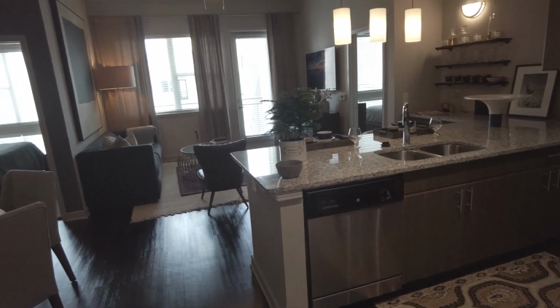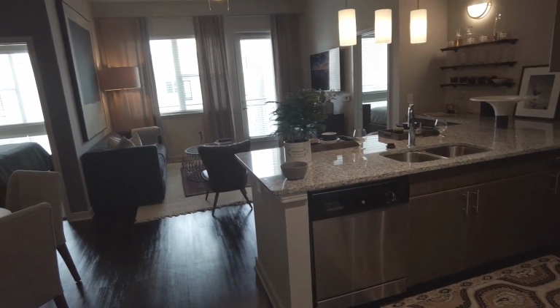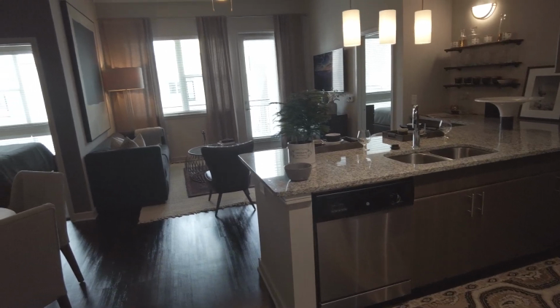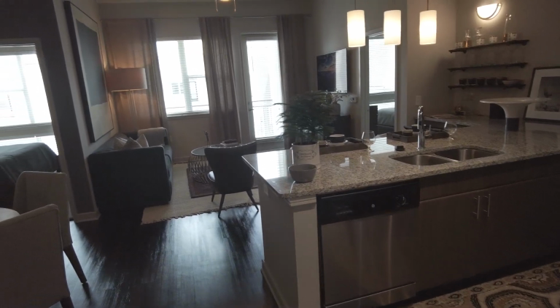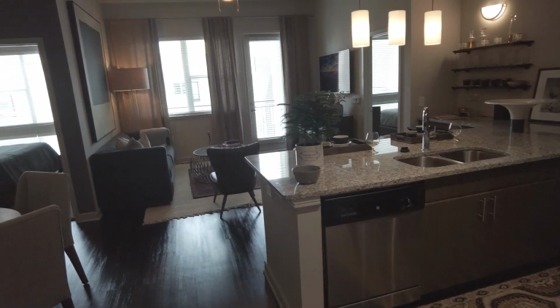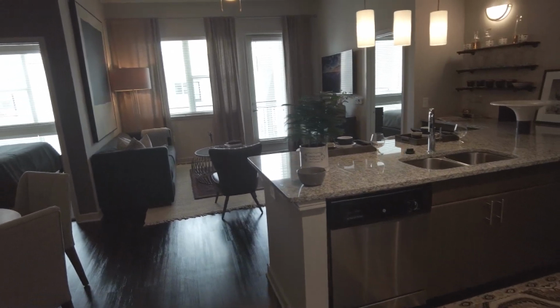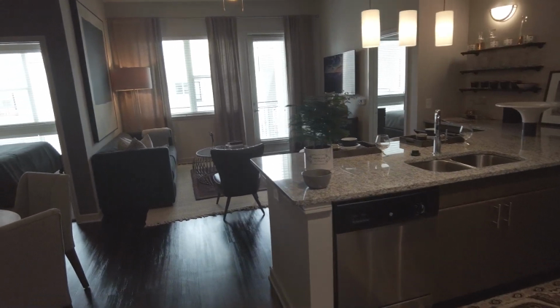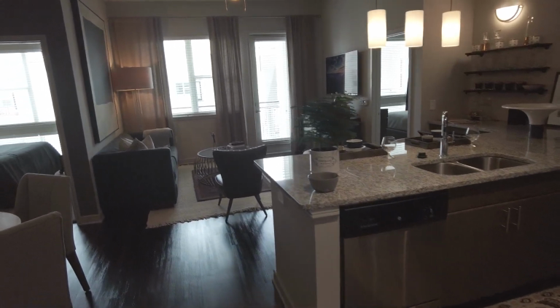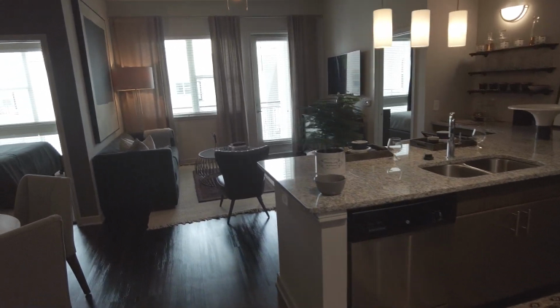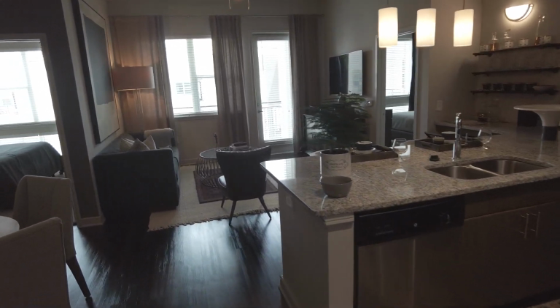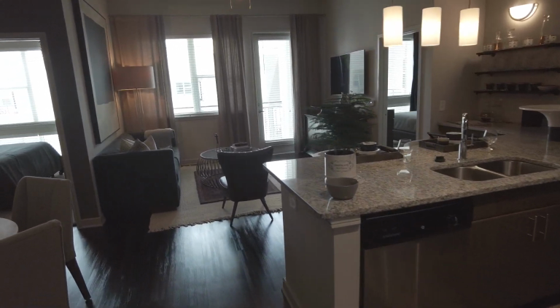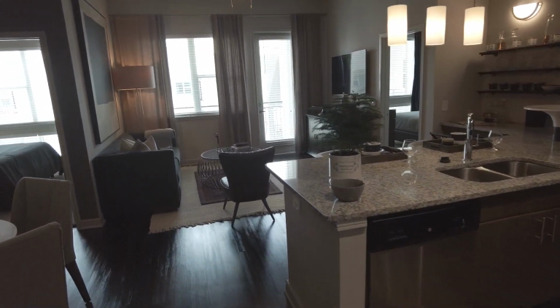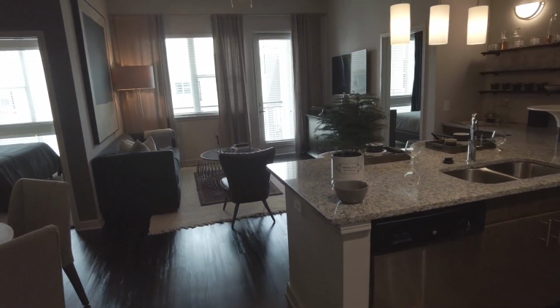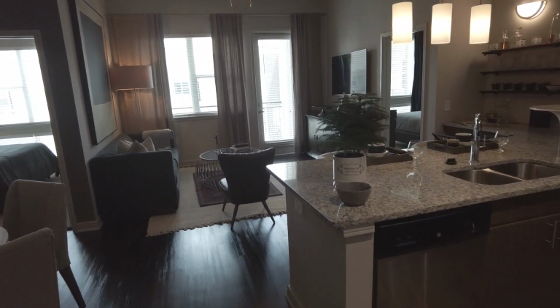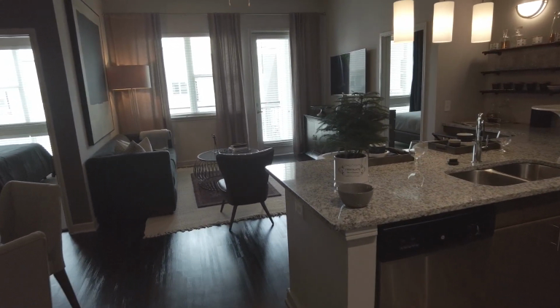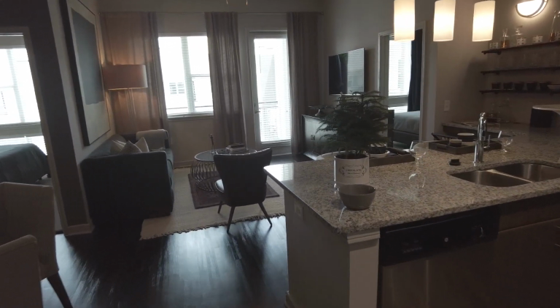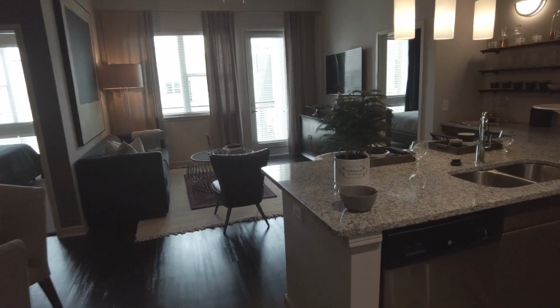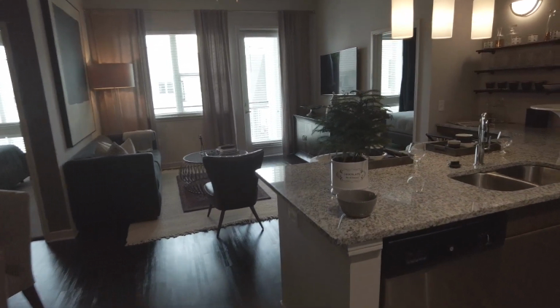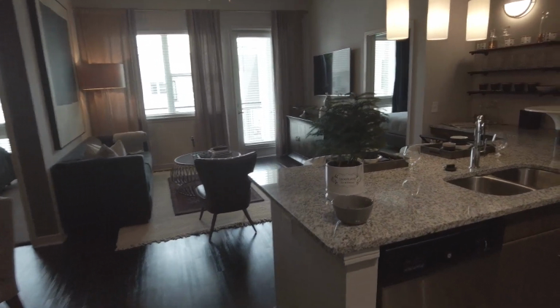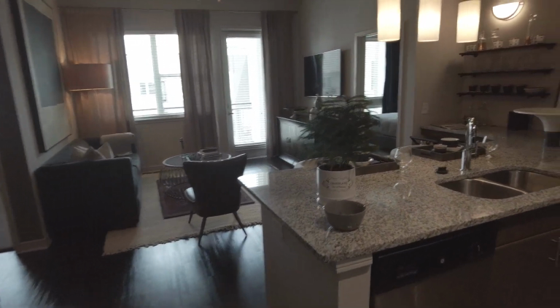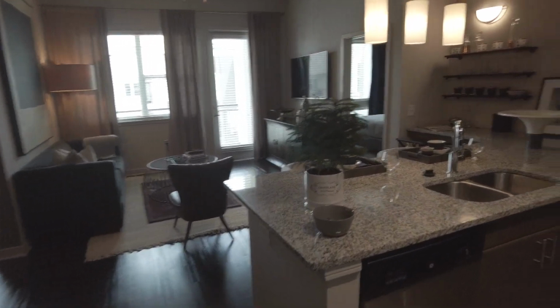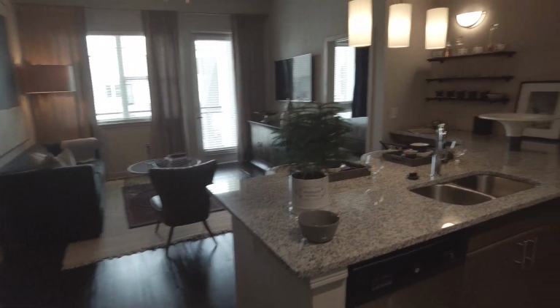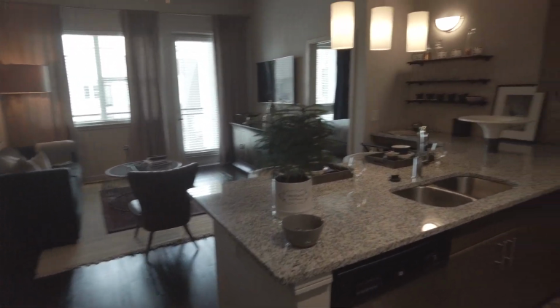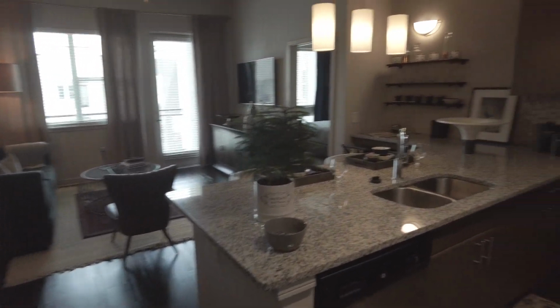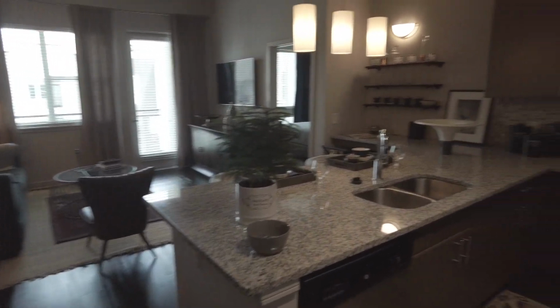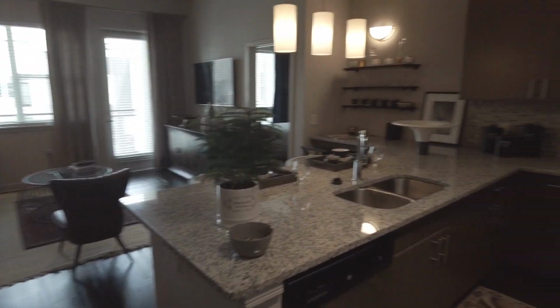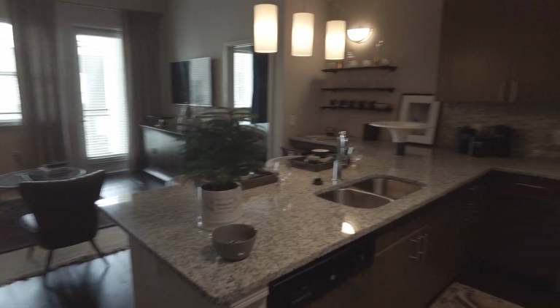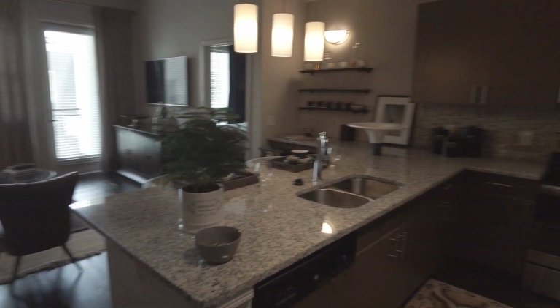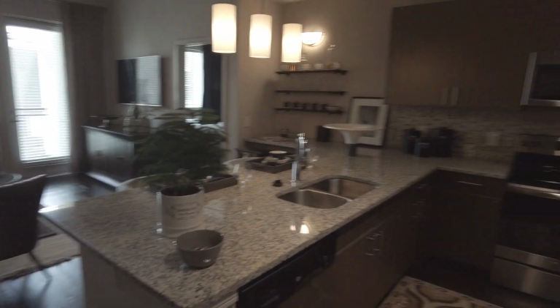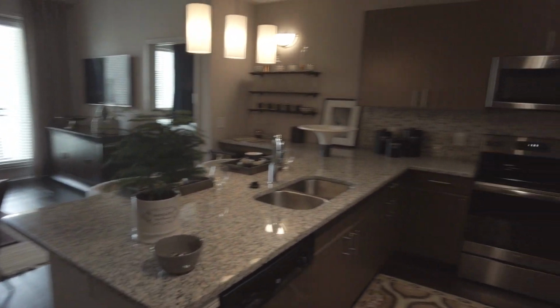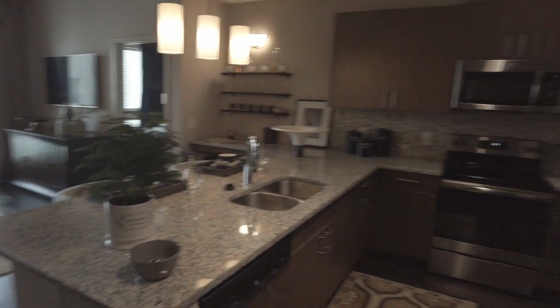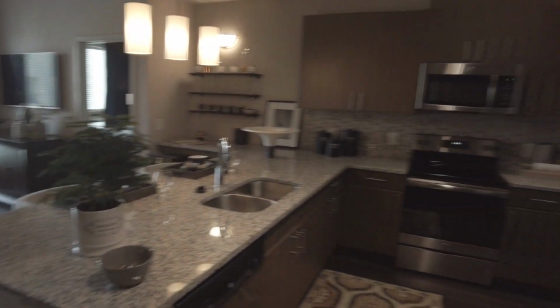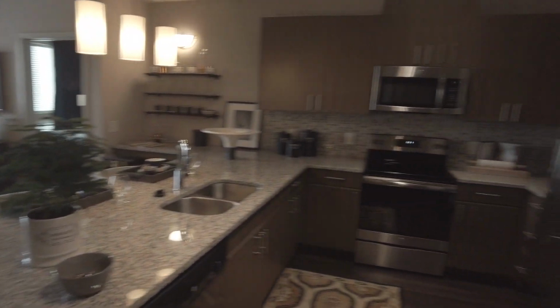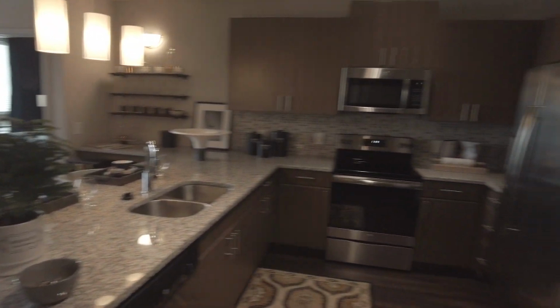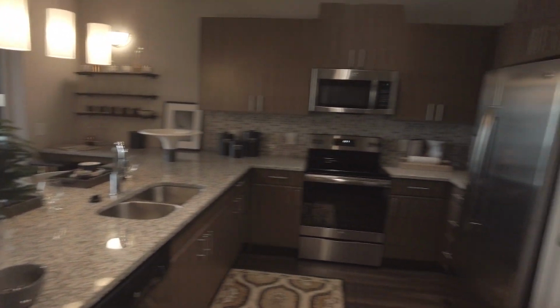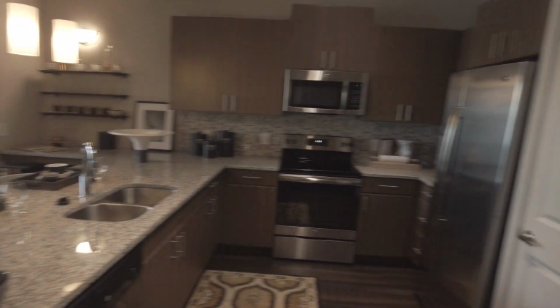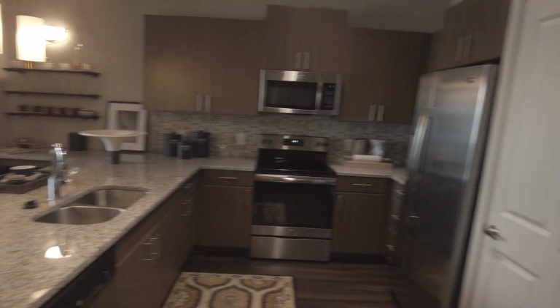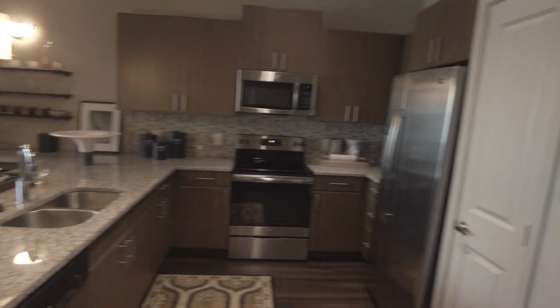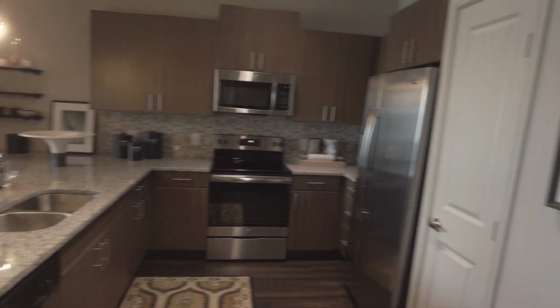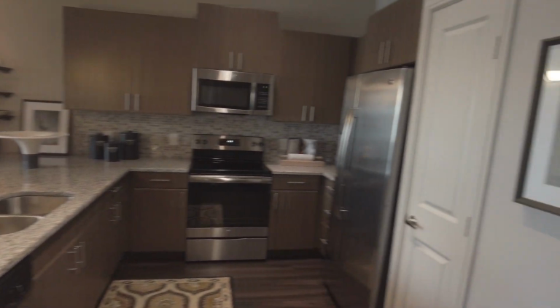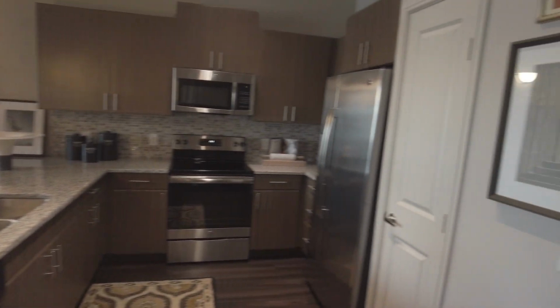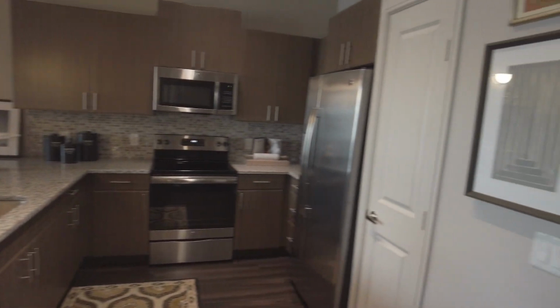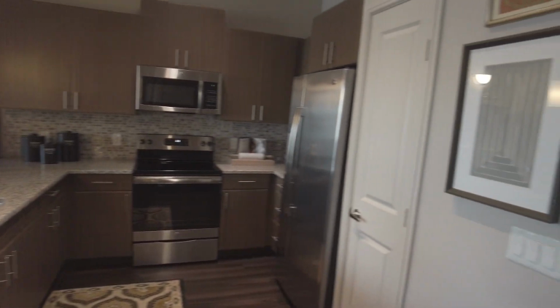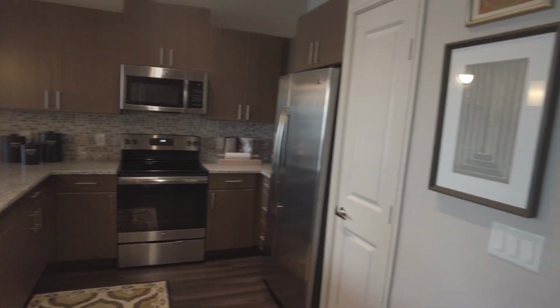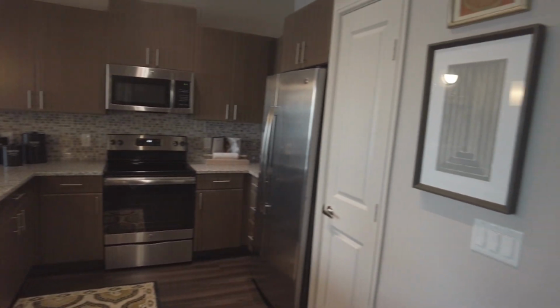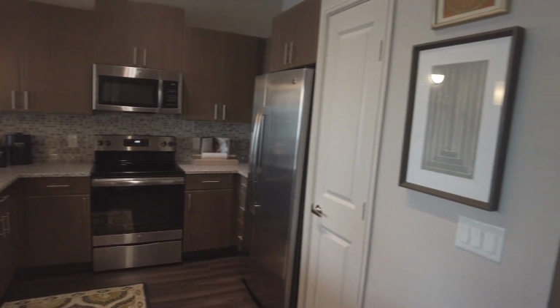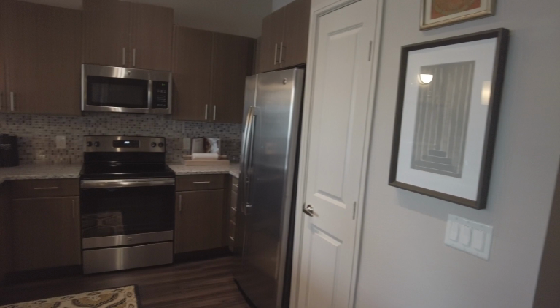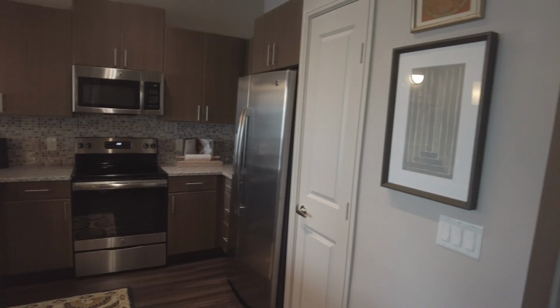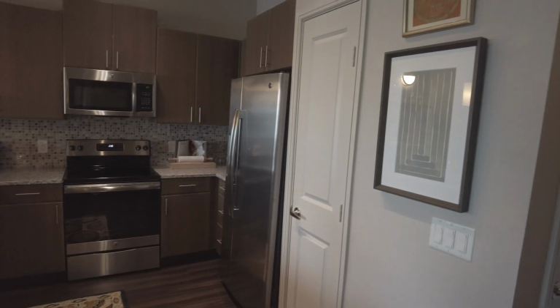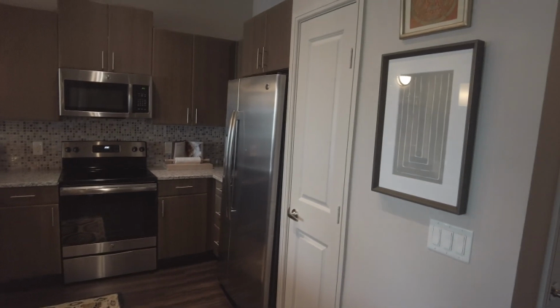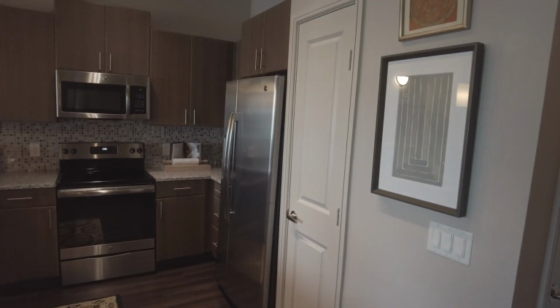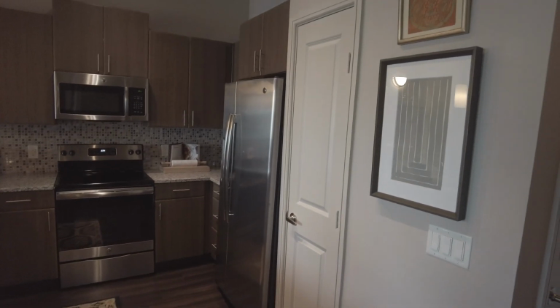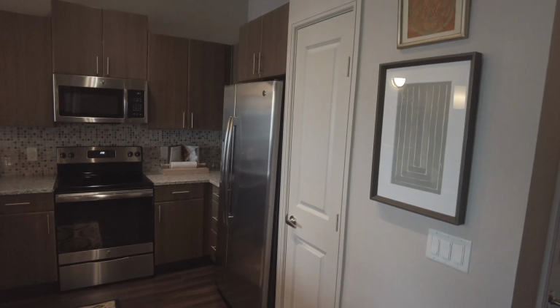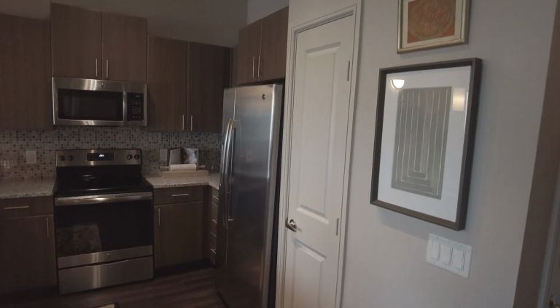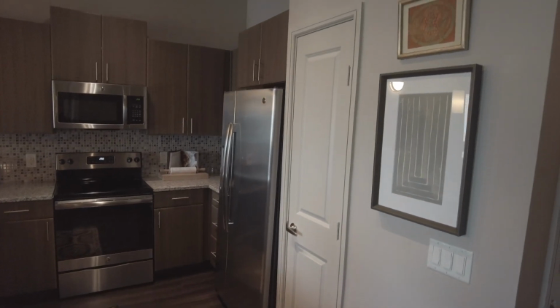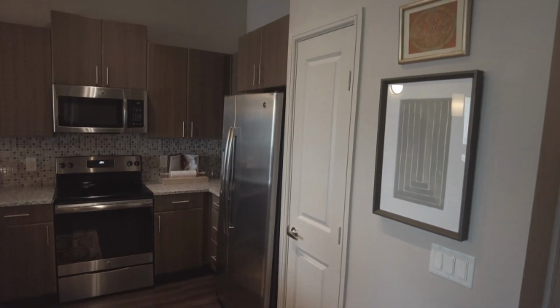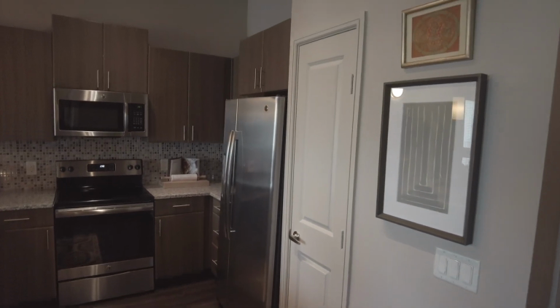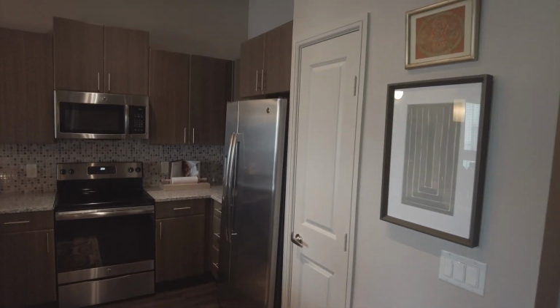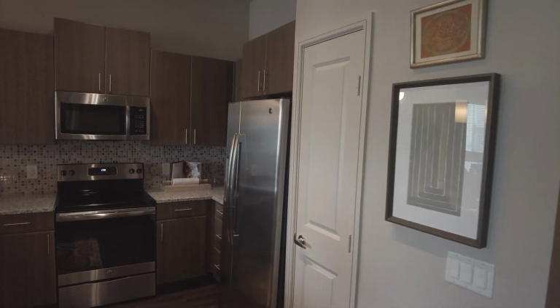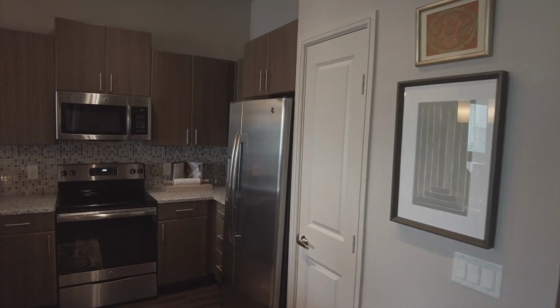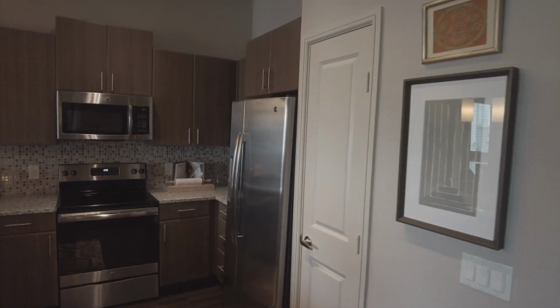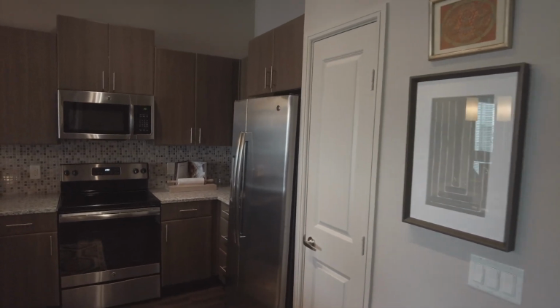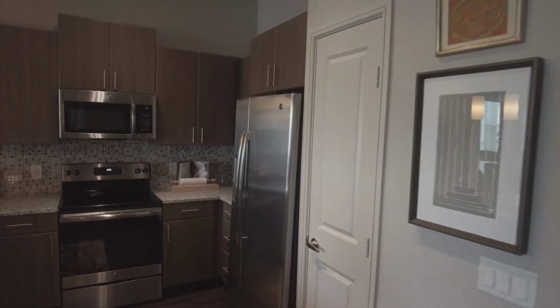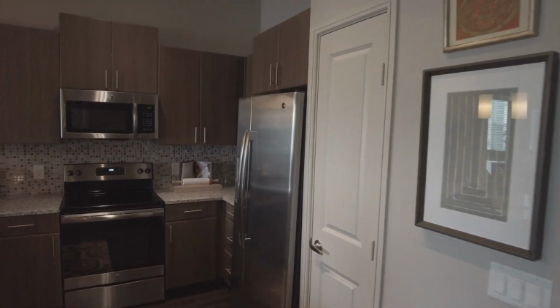Hi, this is Grant Biner from Uptown 101. This is a quick walkthrough of the two-bedroom model at the 801 Lost Co.